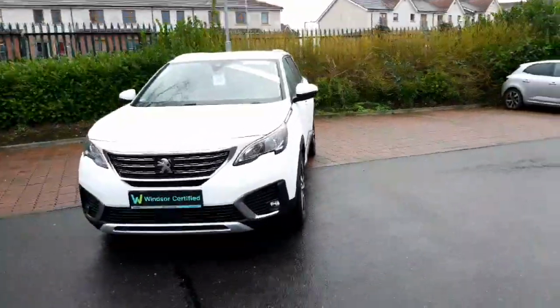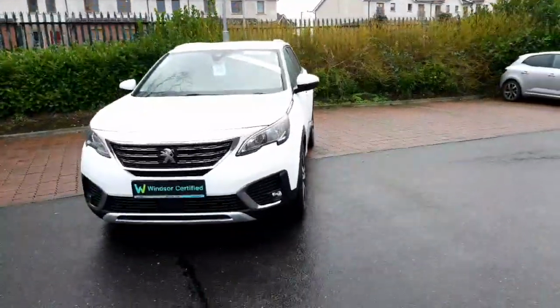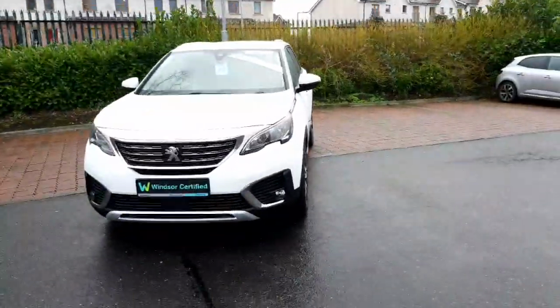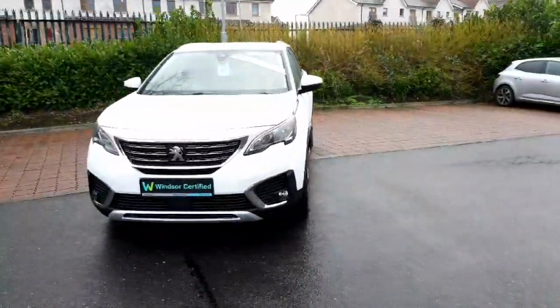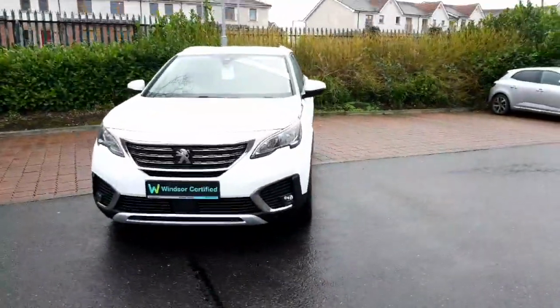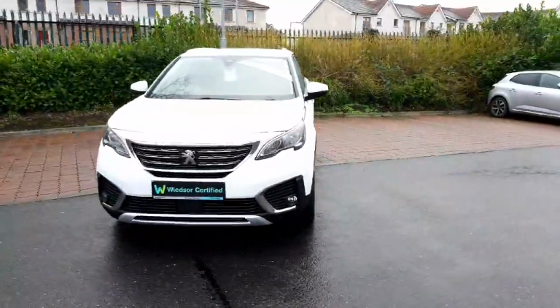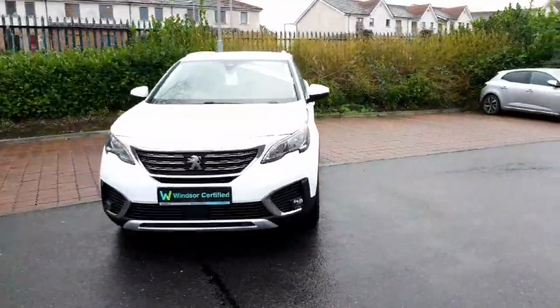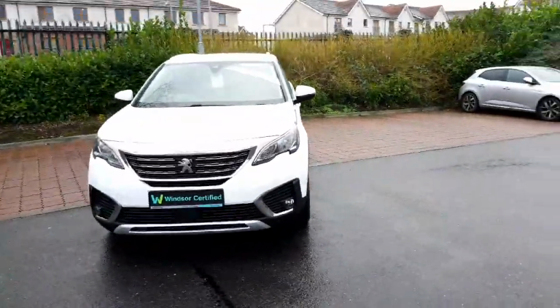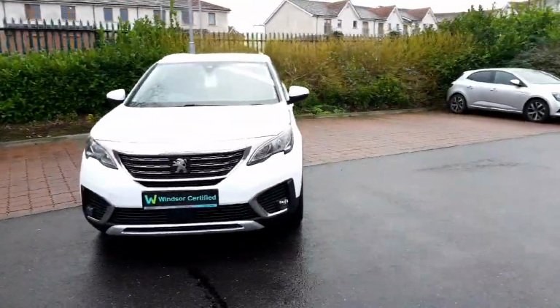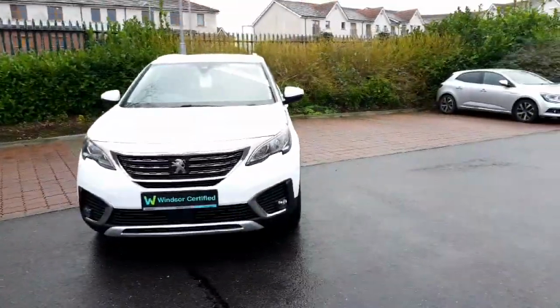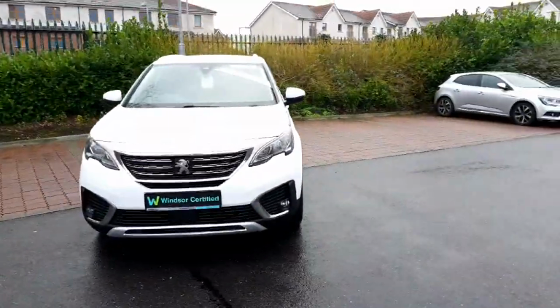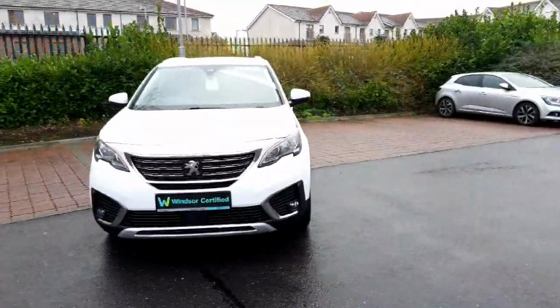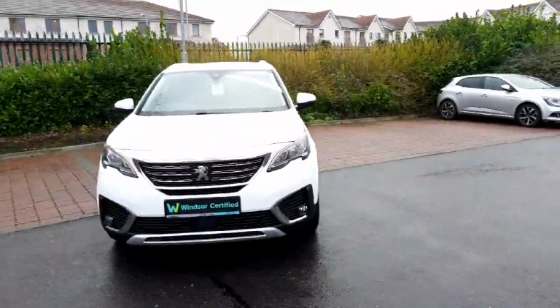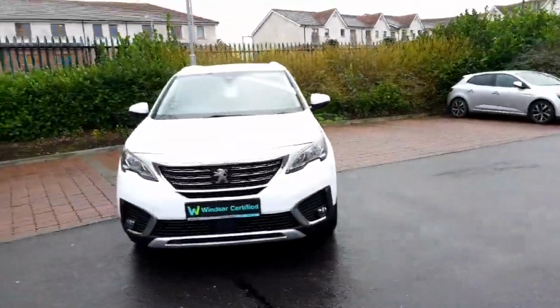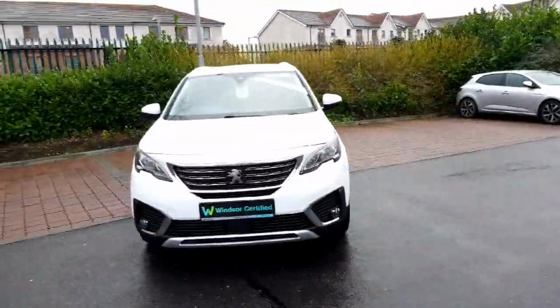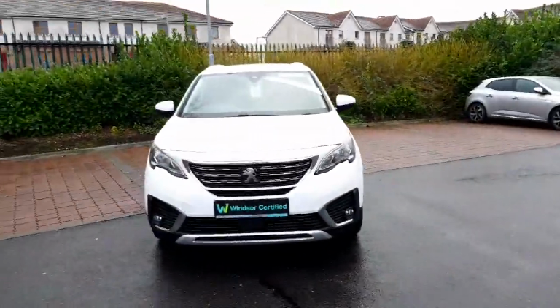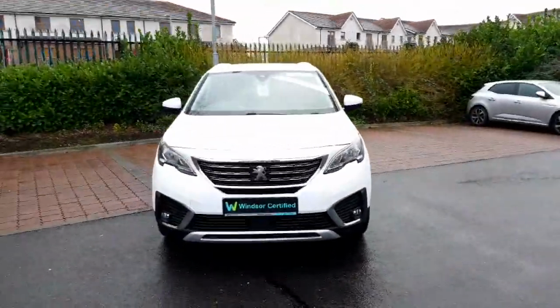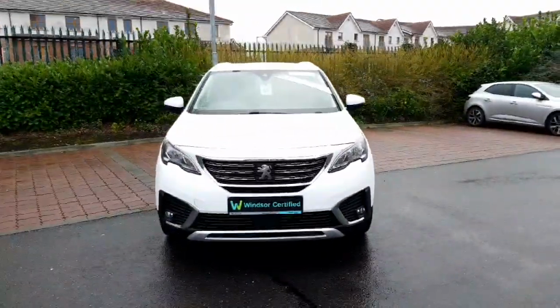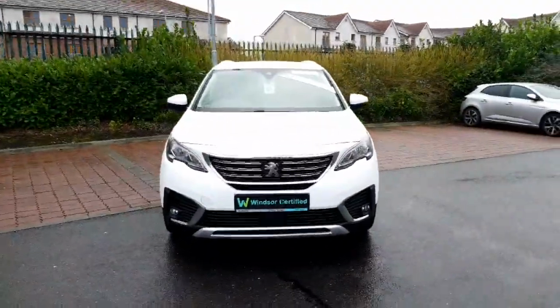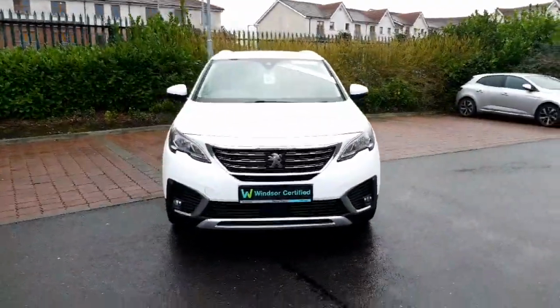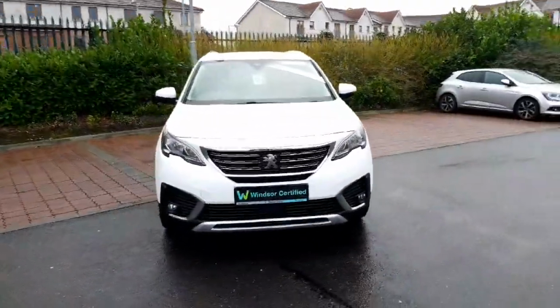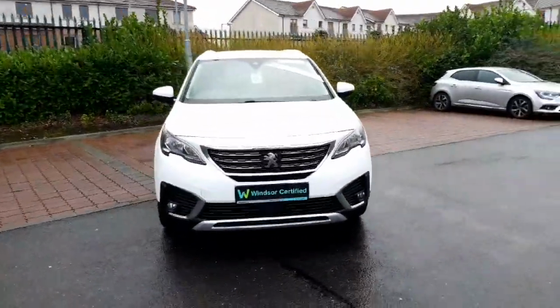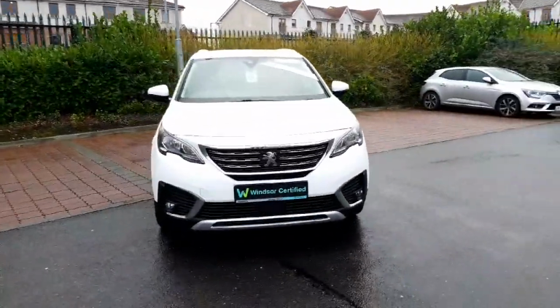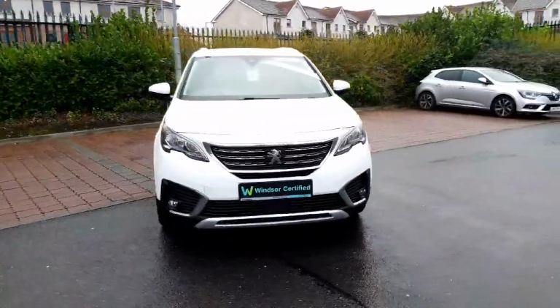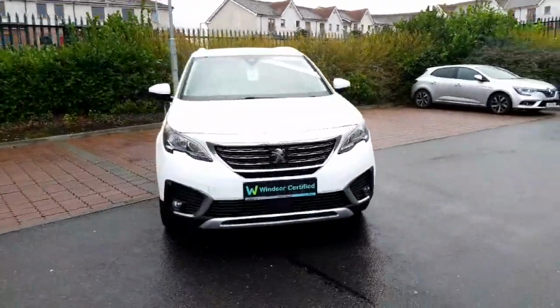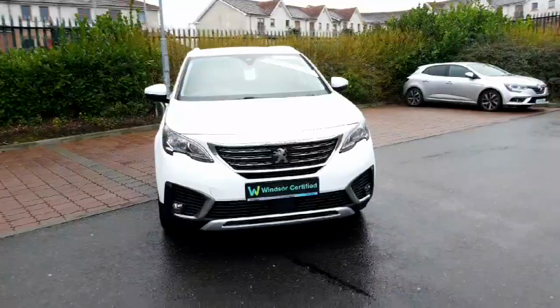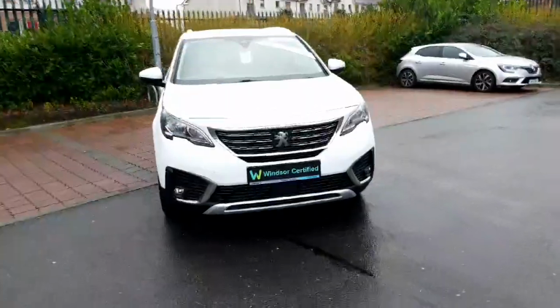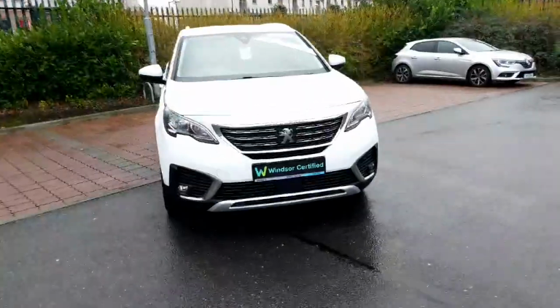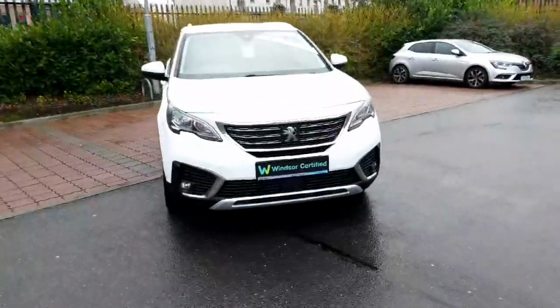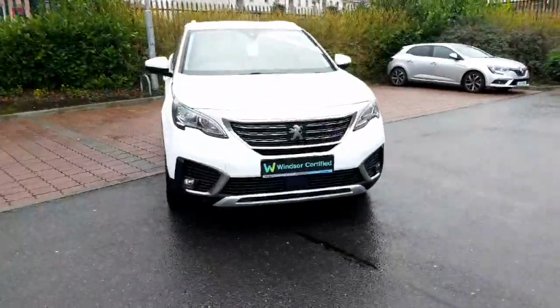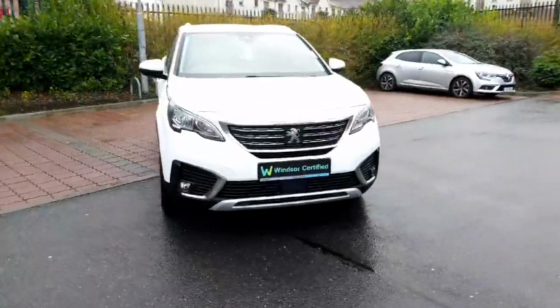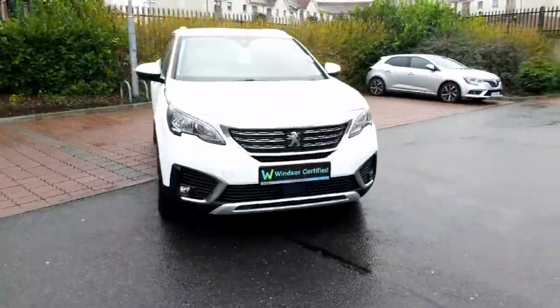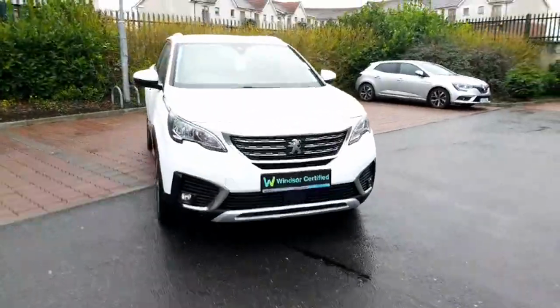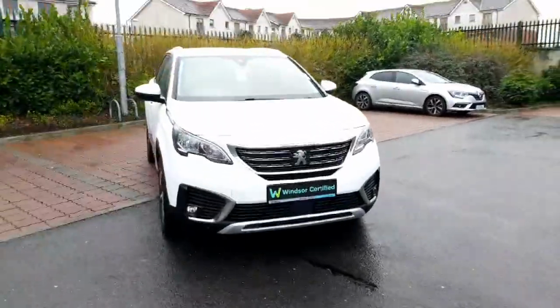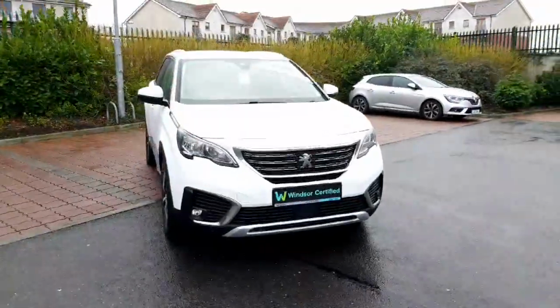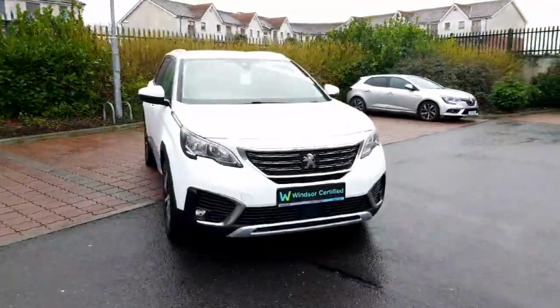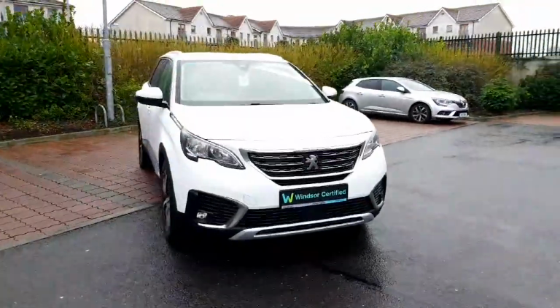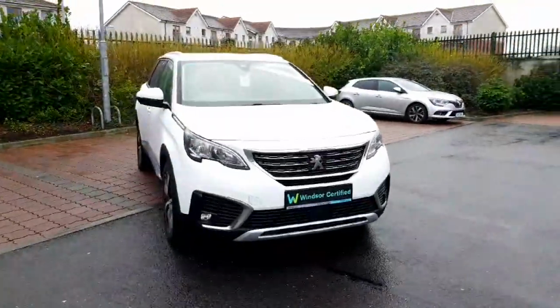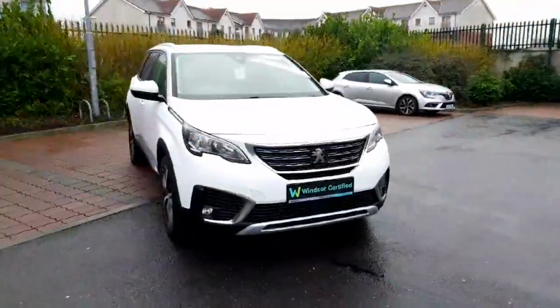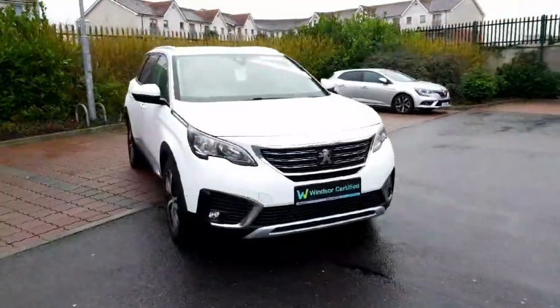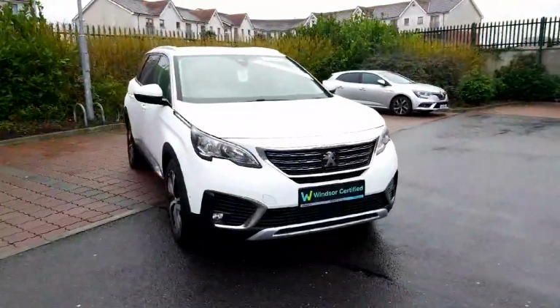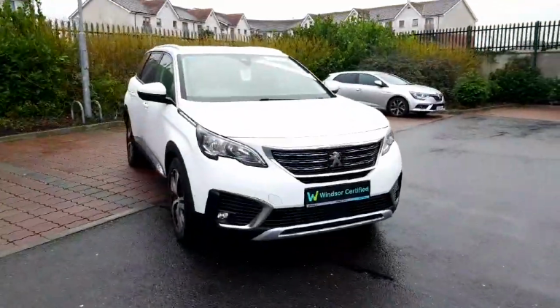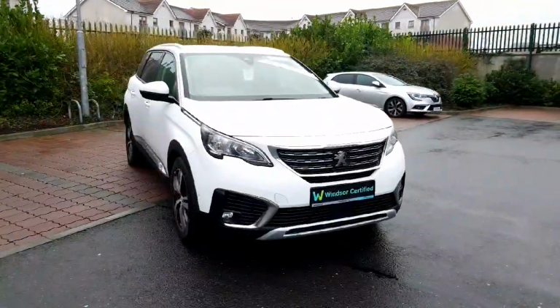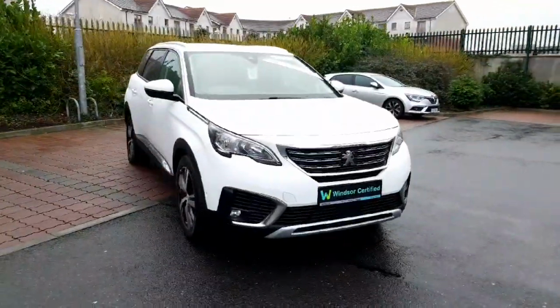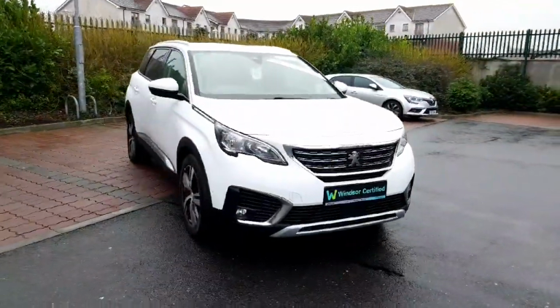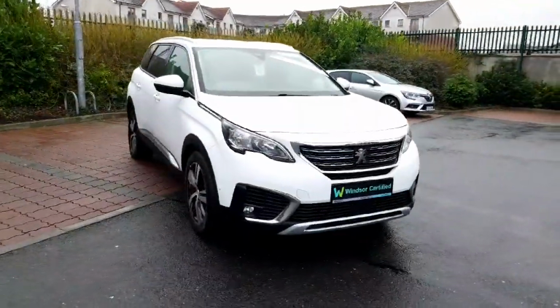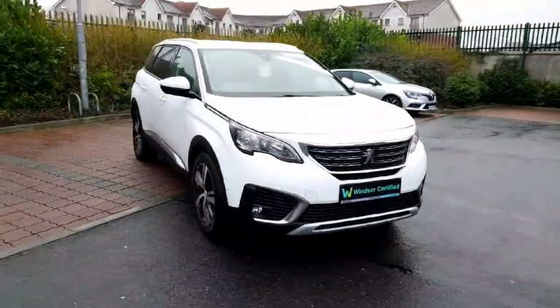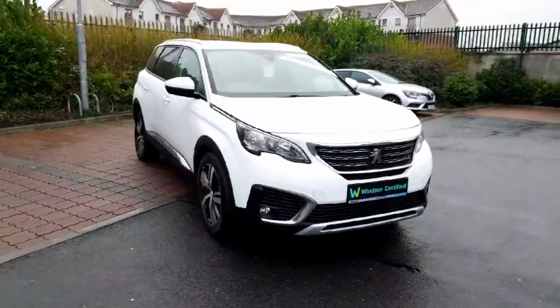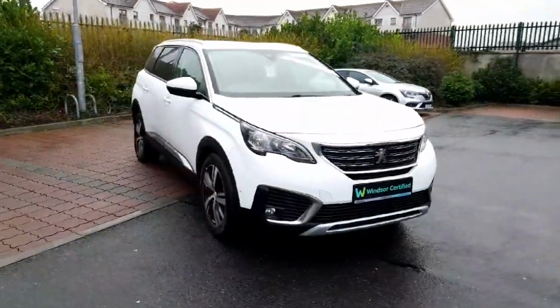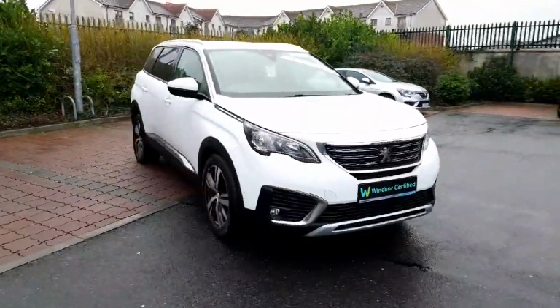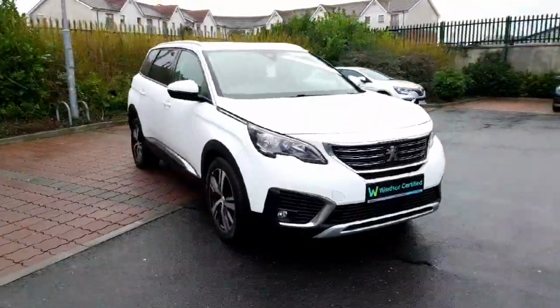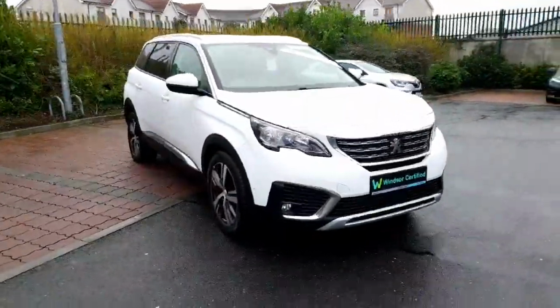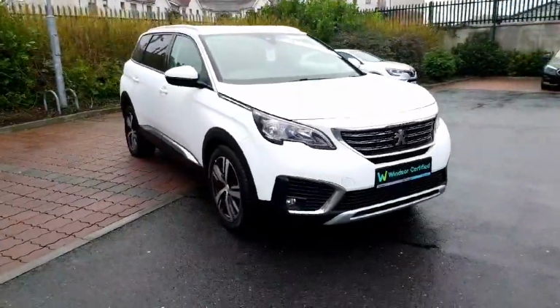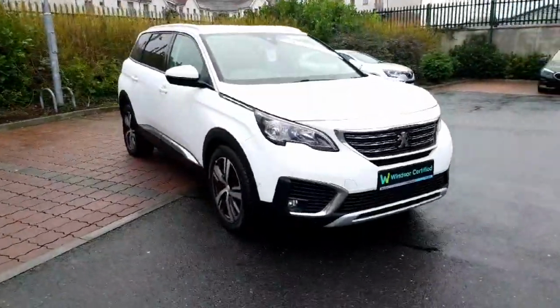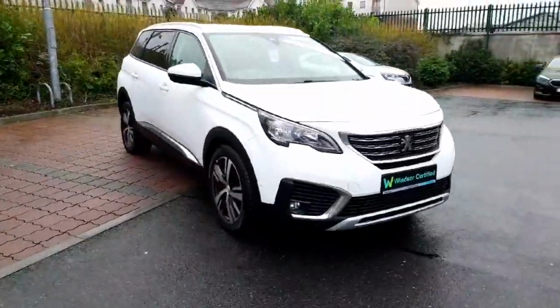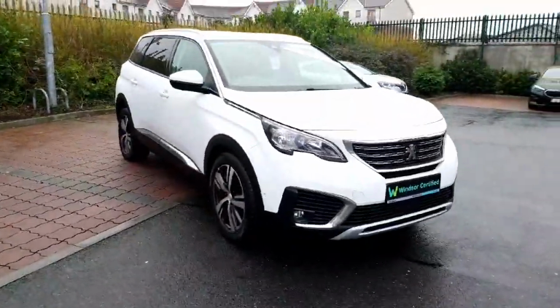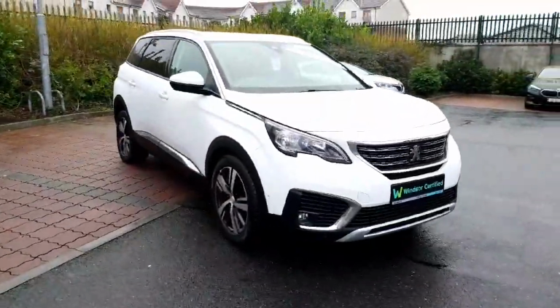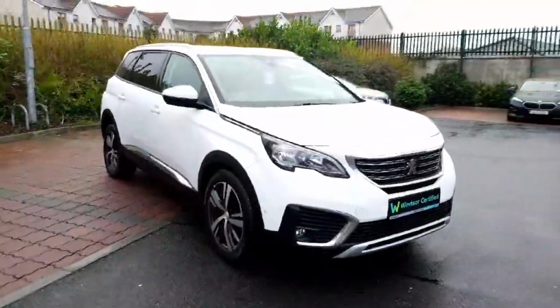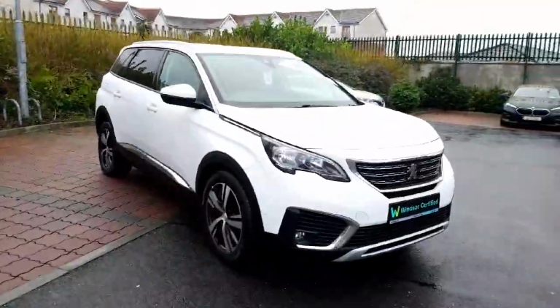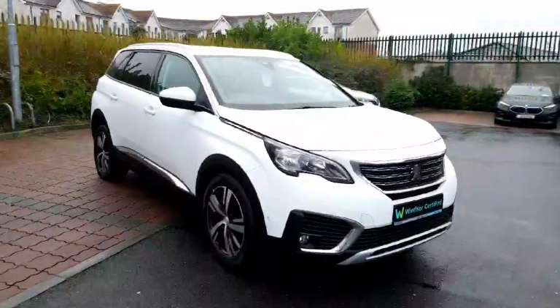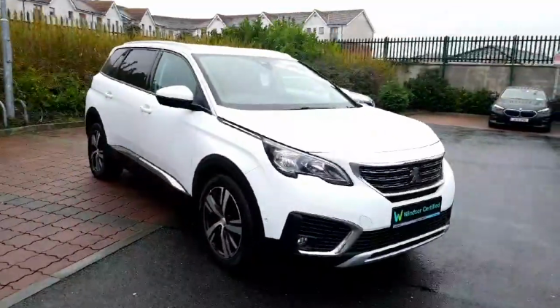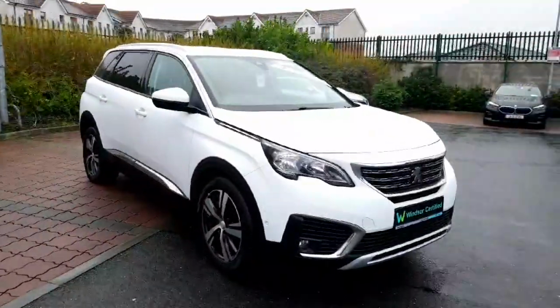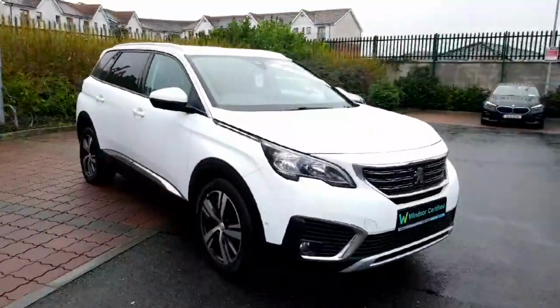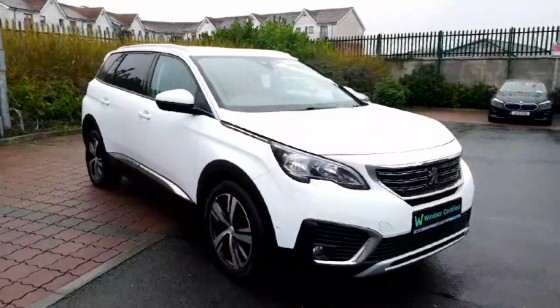We believe you should be able to purchase in a way that suits you. Talk to us about our flexible finance options and we'll put a plan in place.